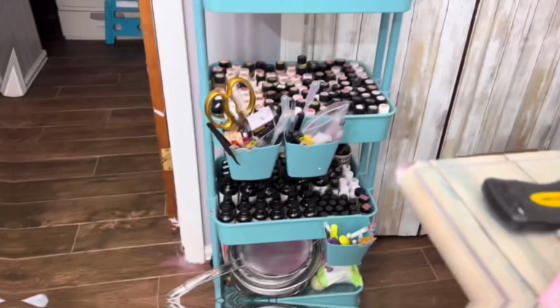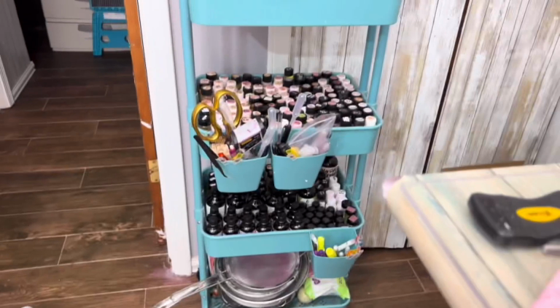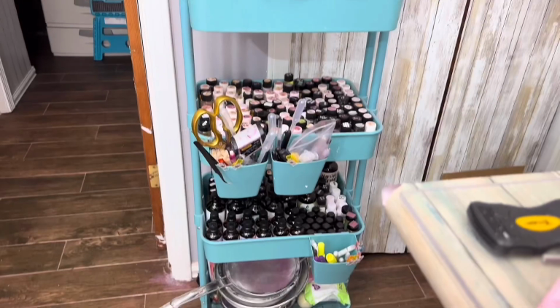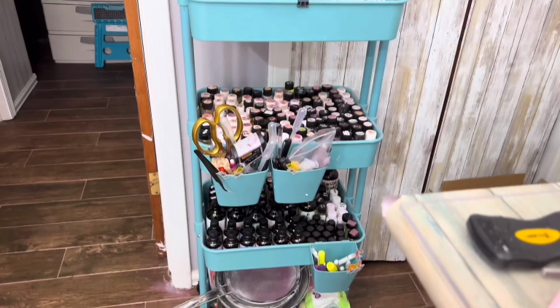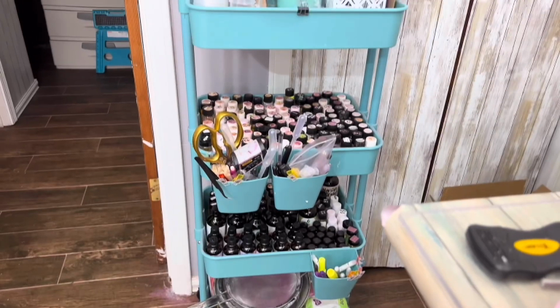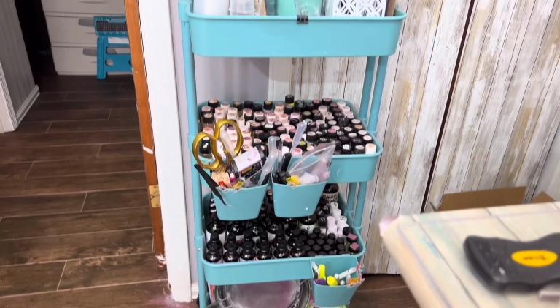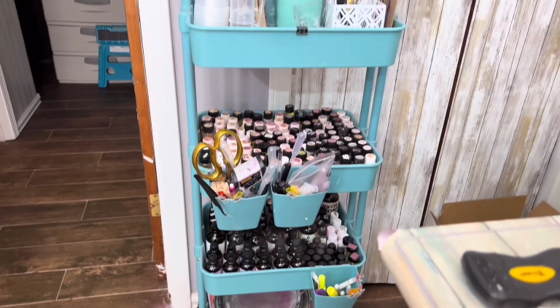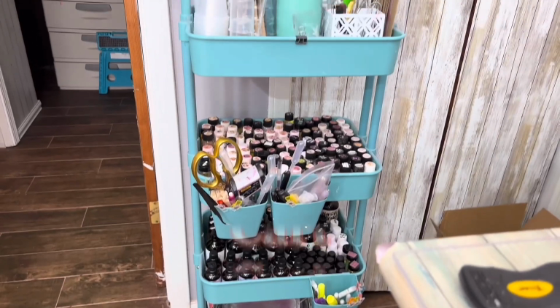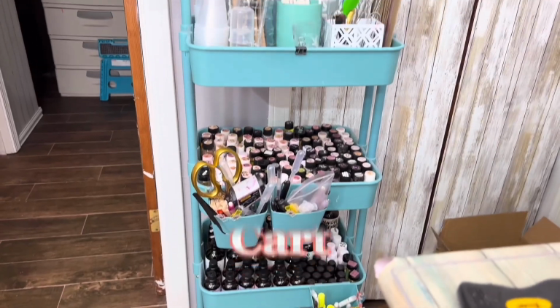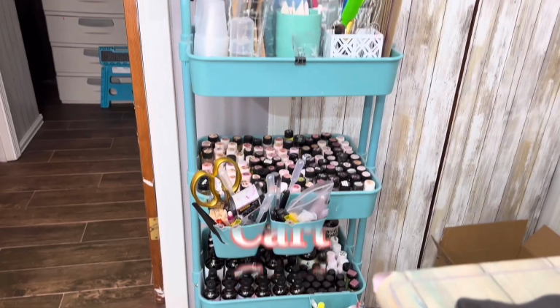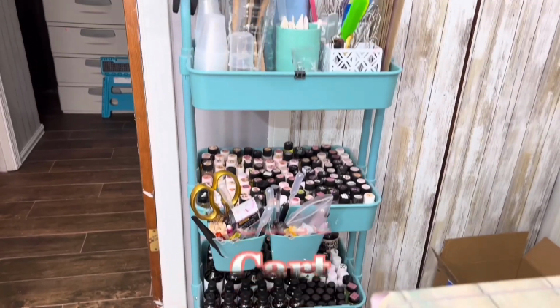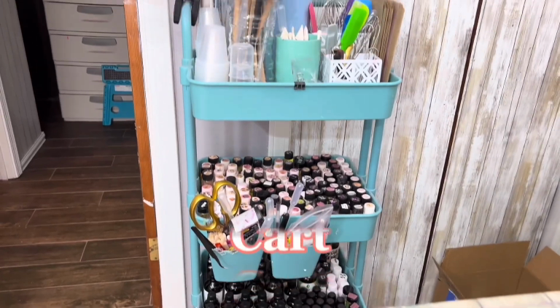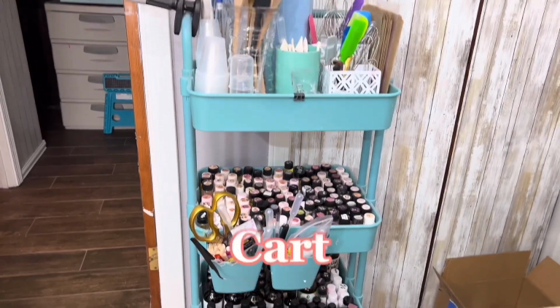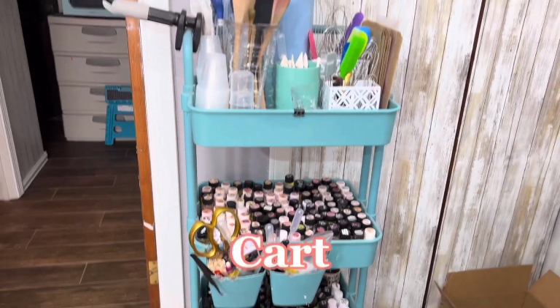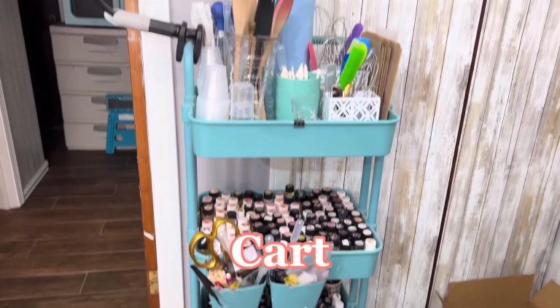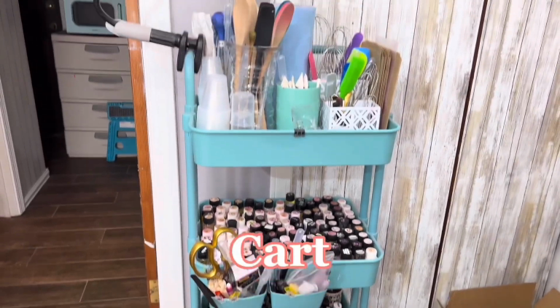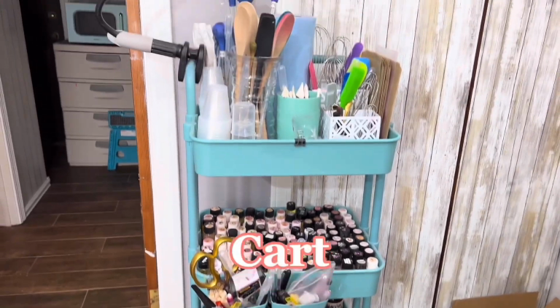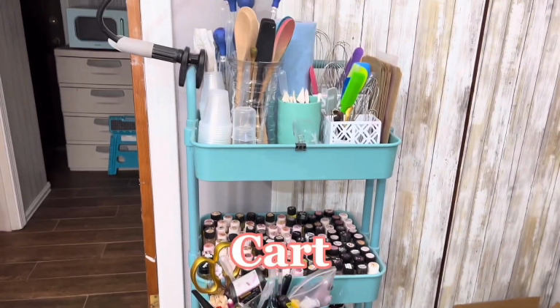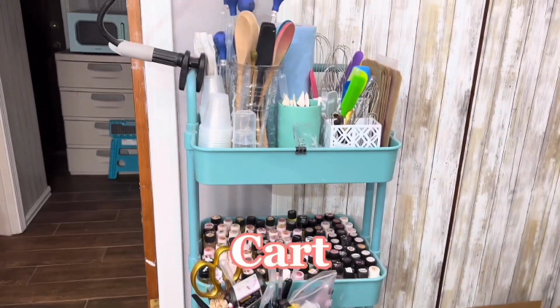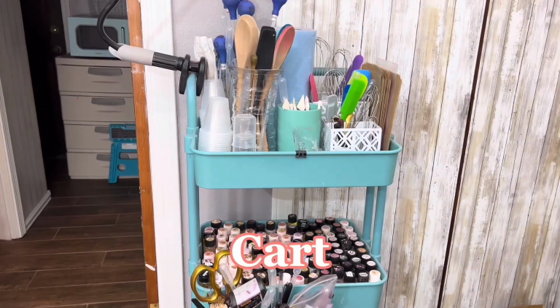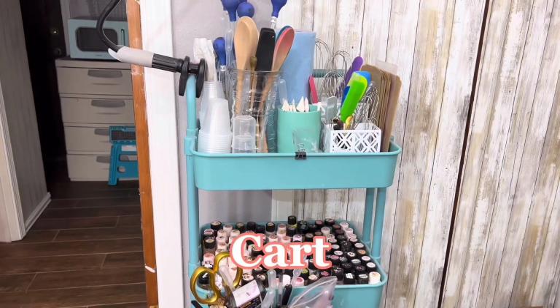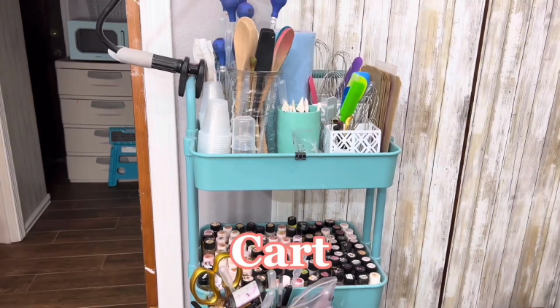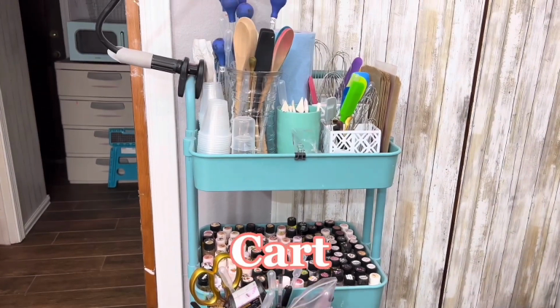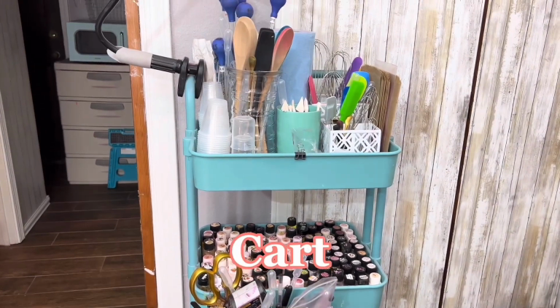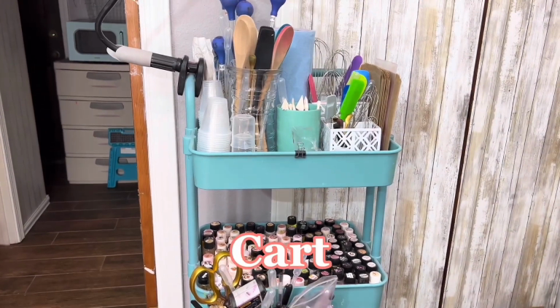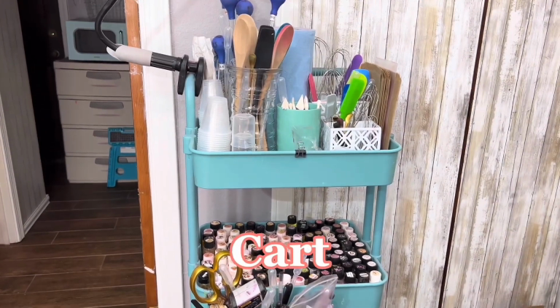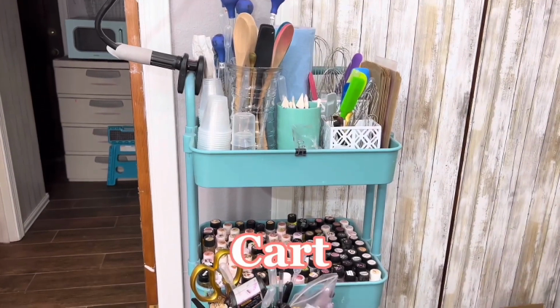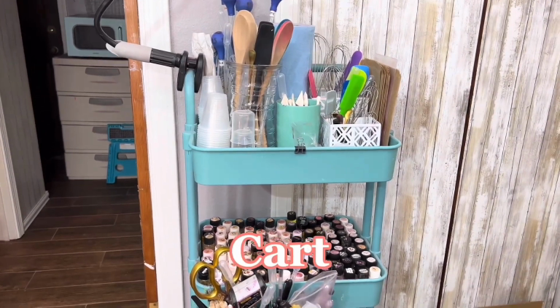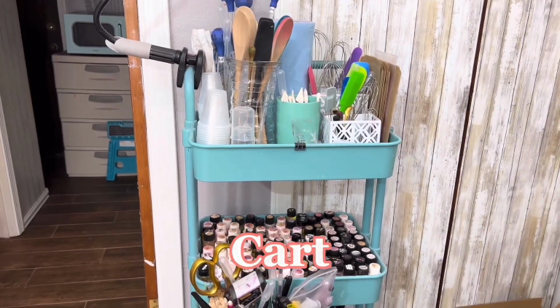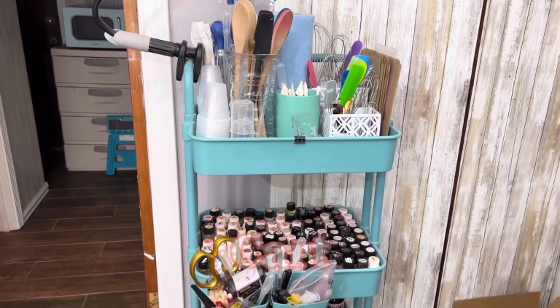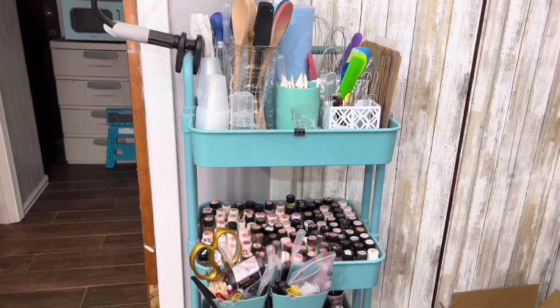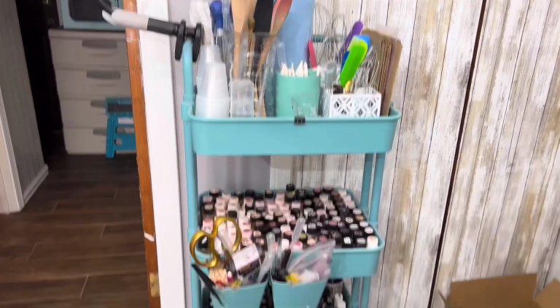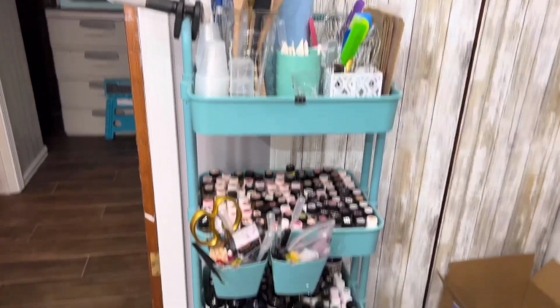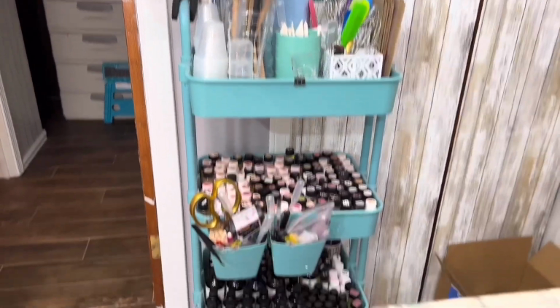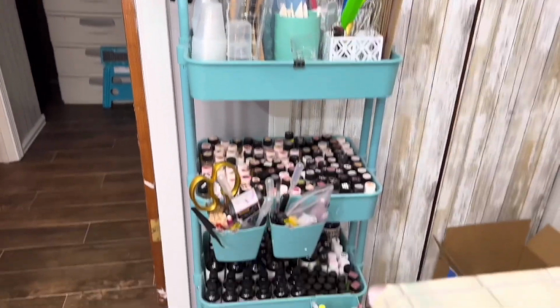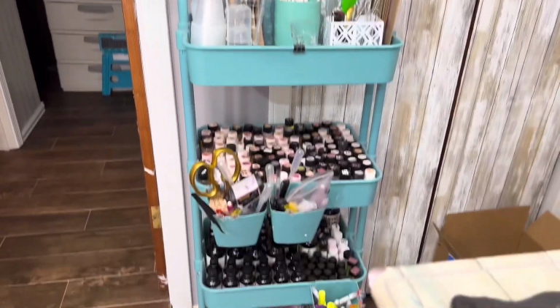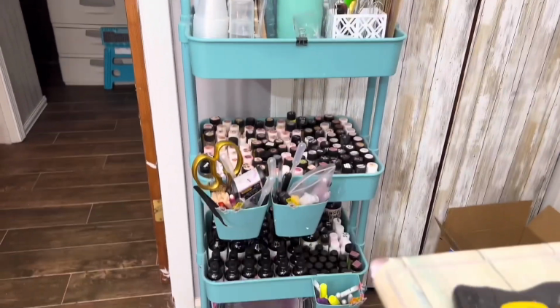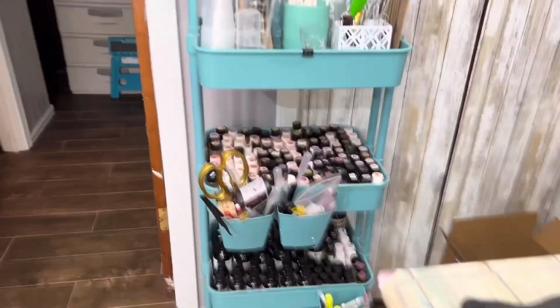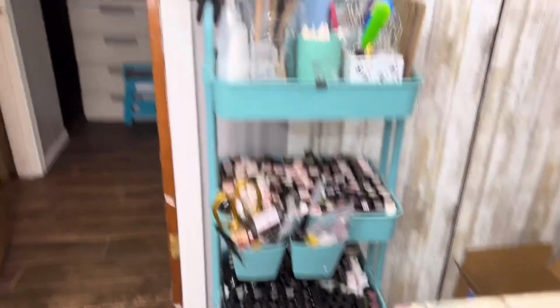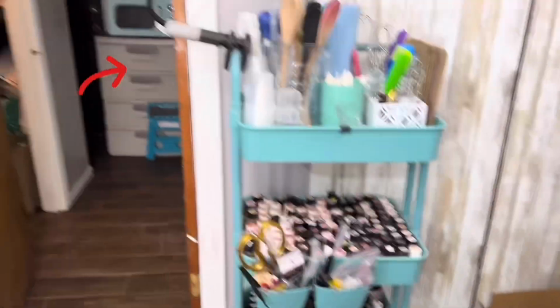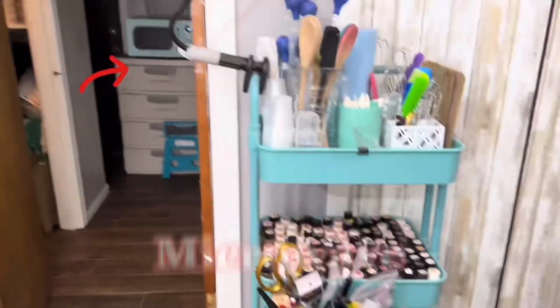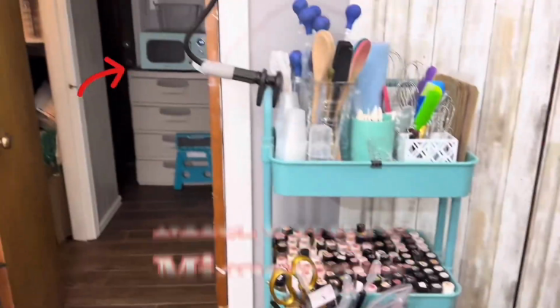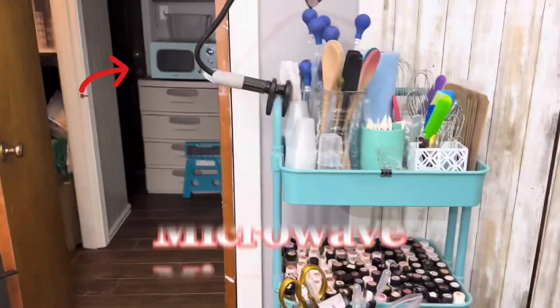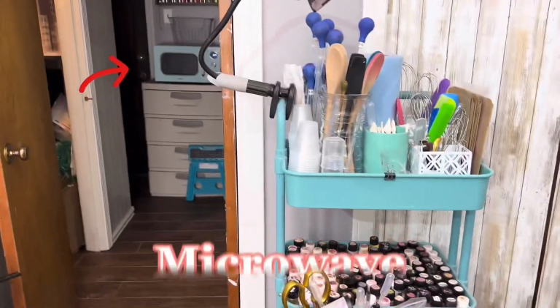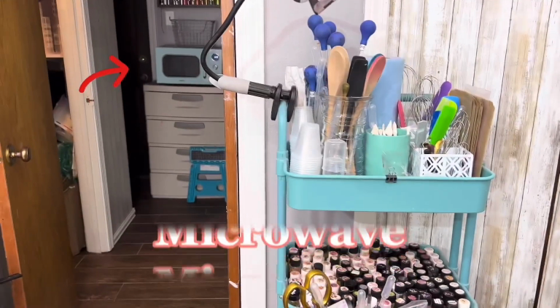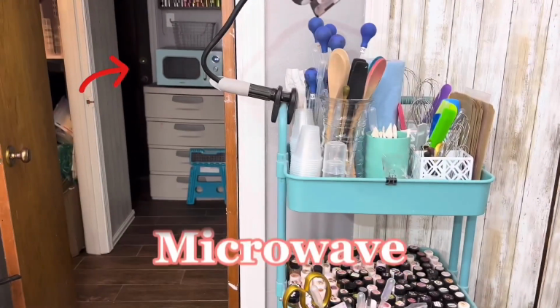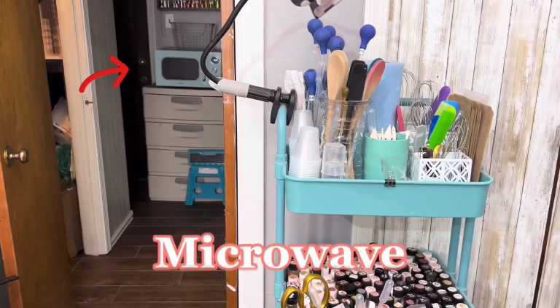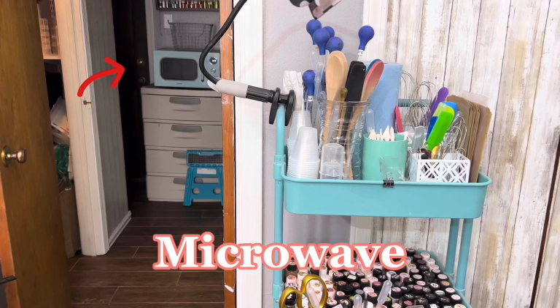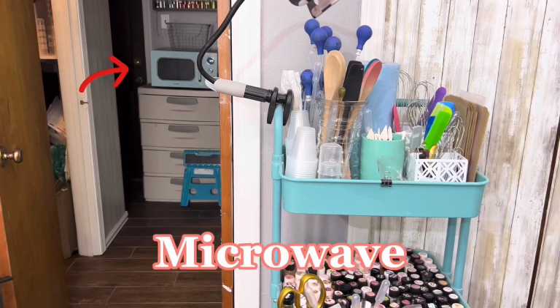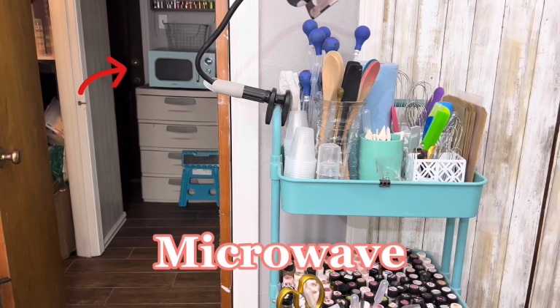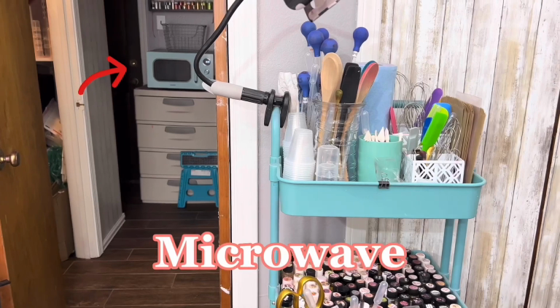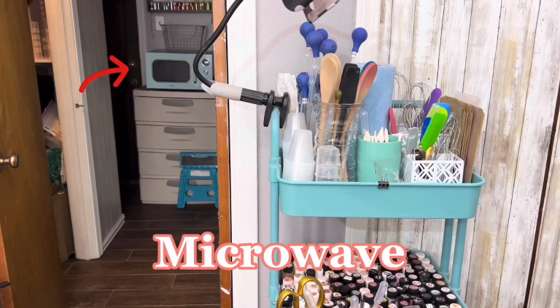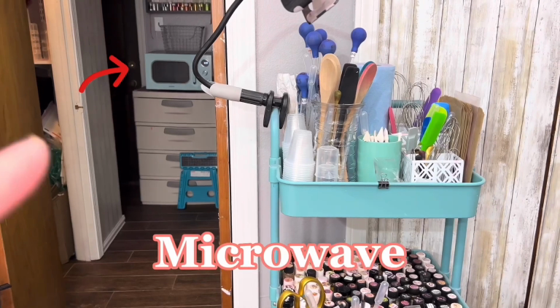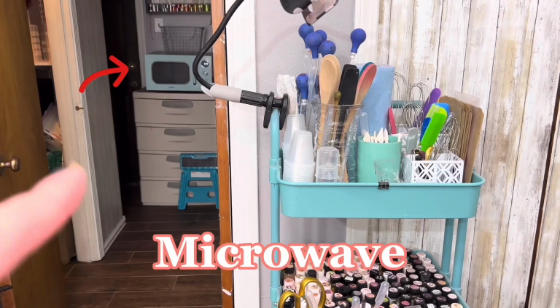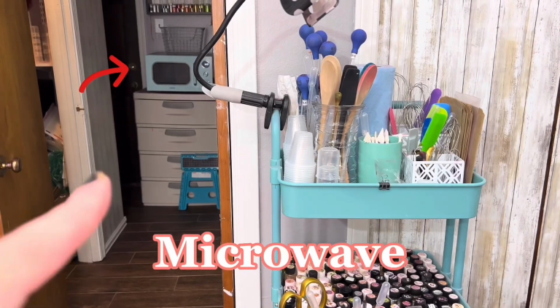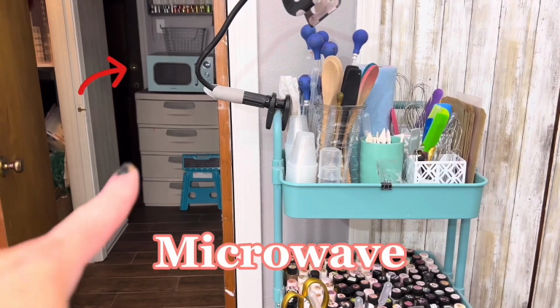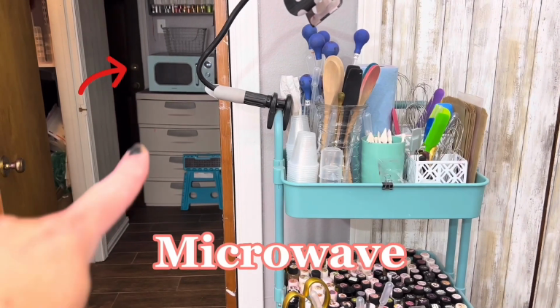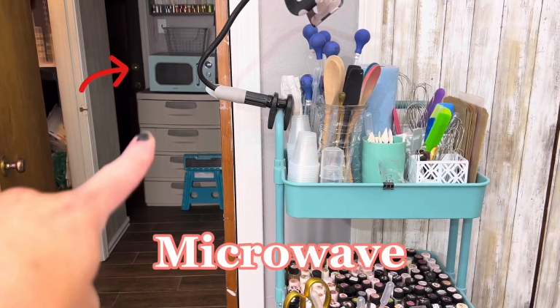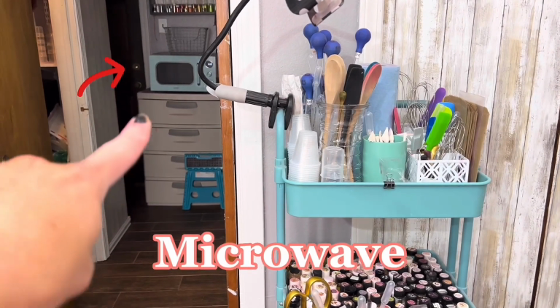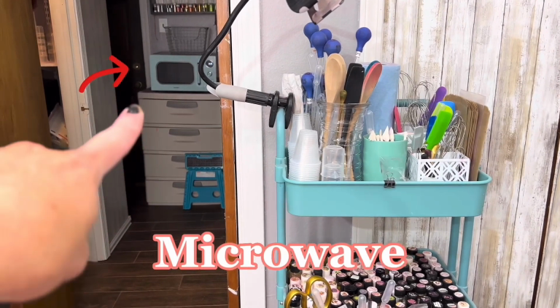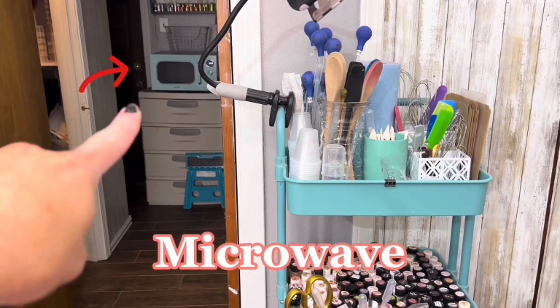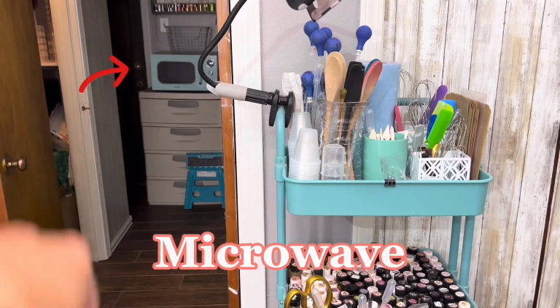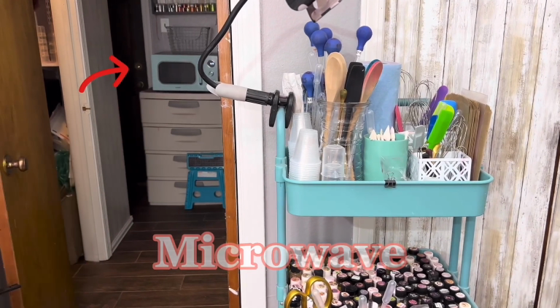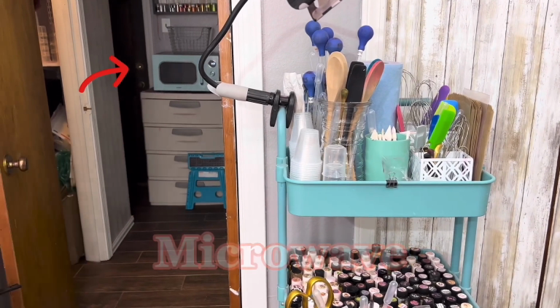I love my cart — I use it every day. And there's my cute microwave I got to match it.